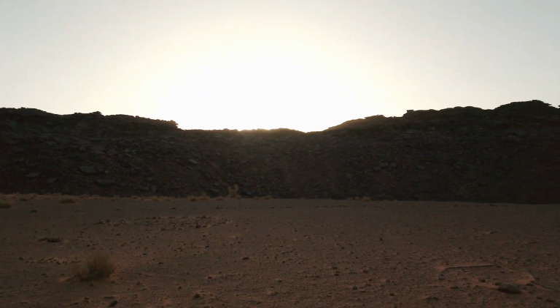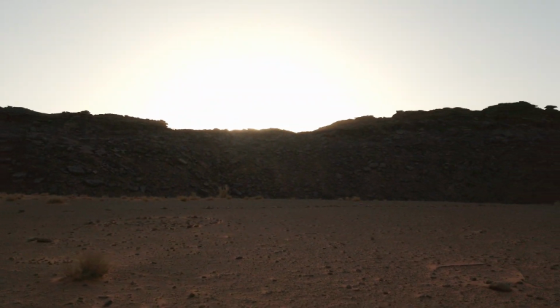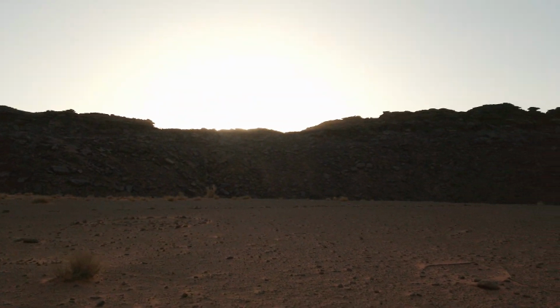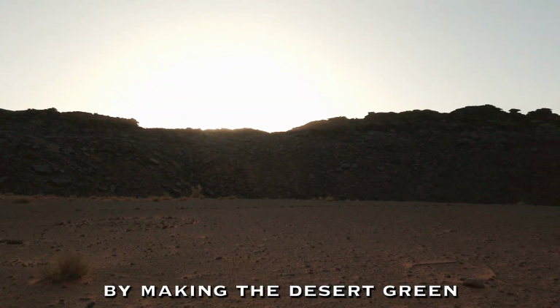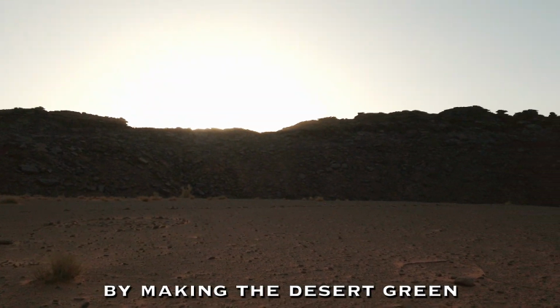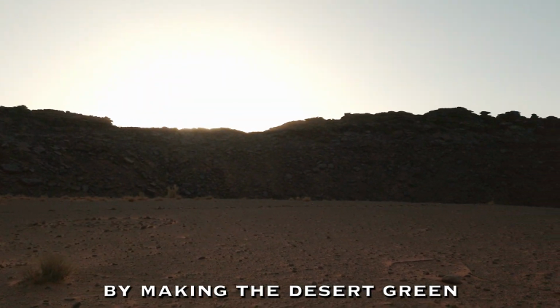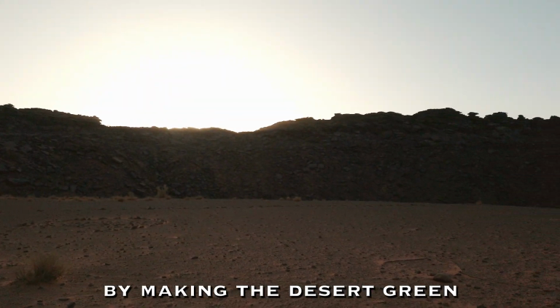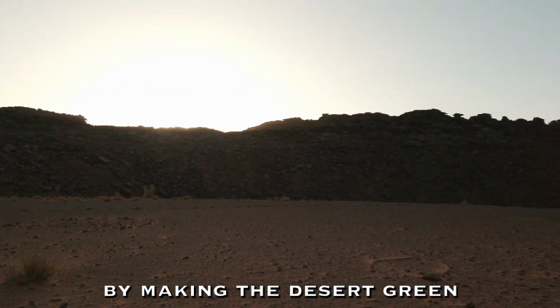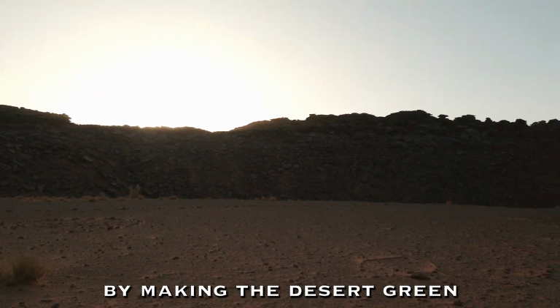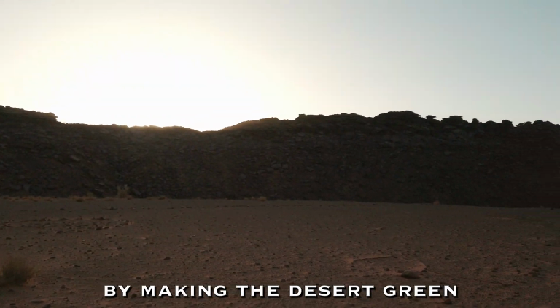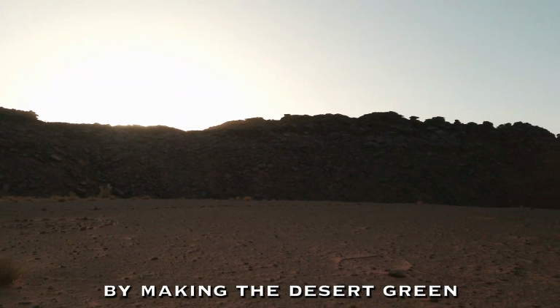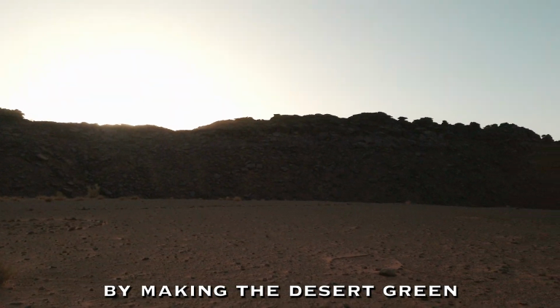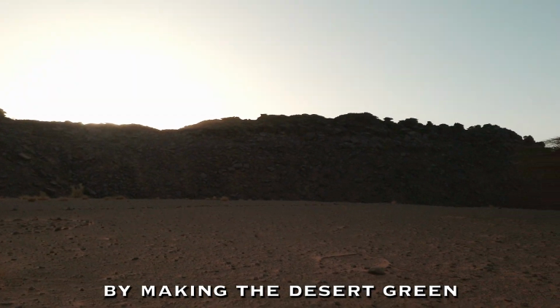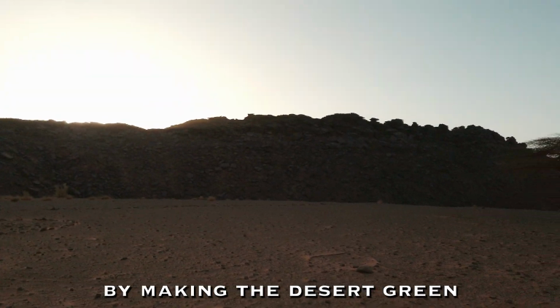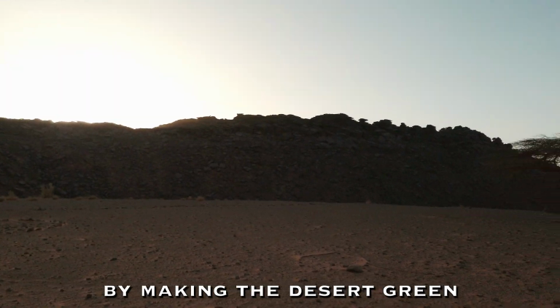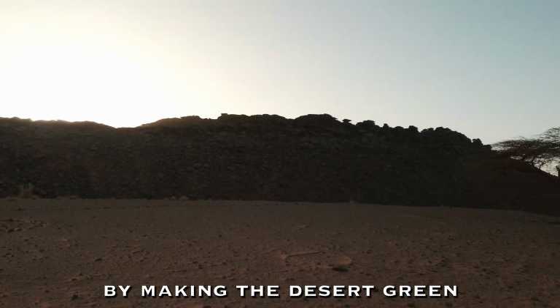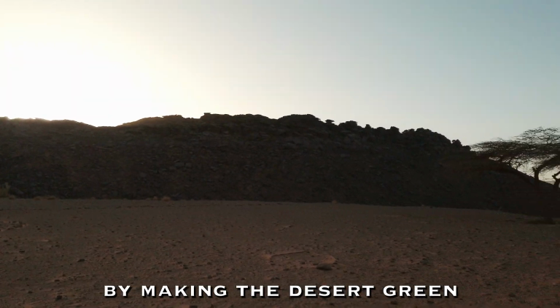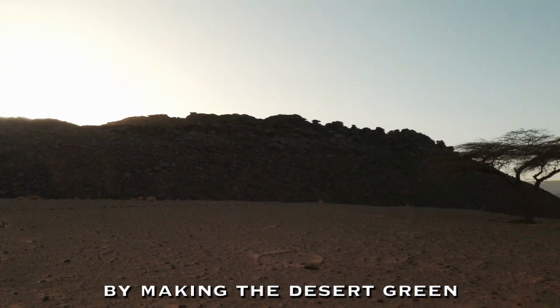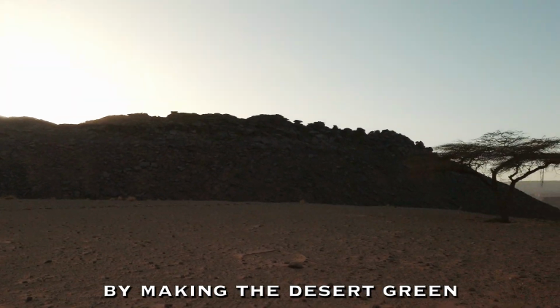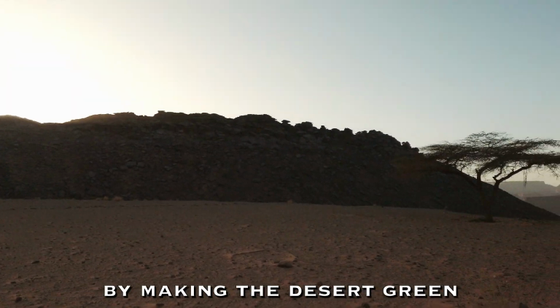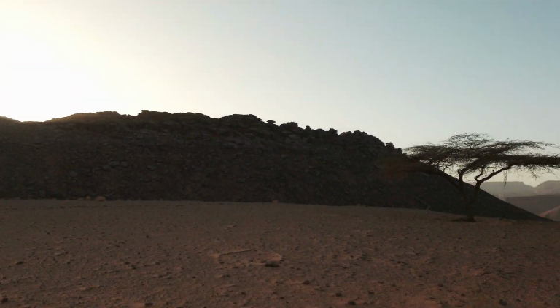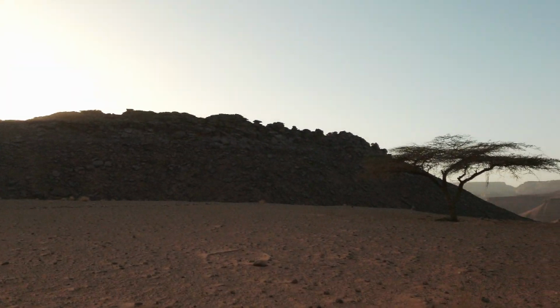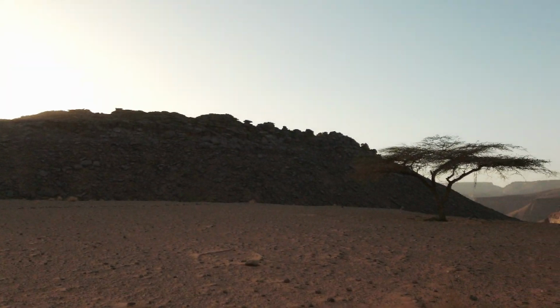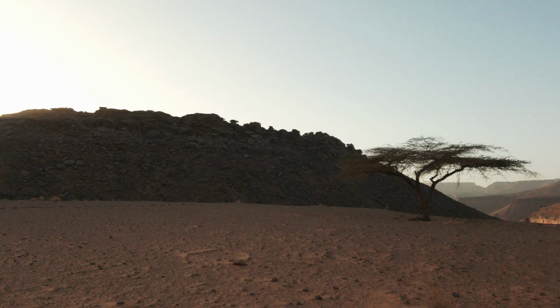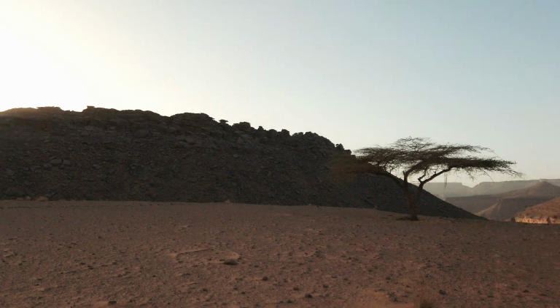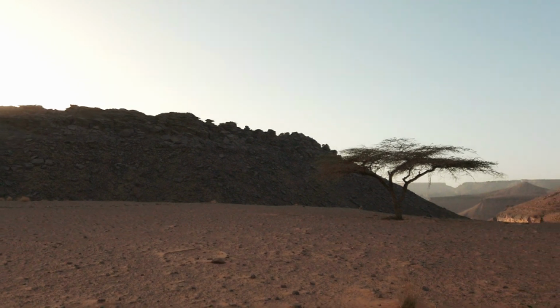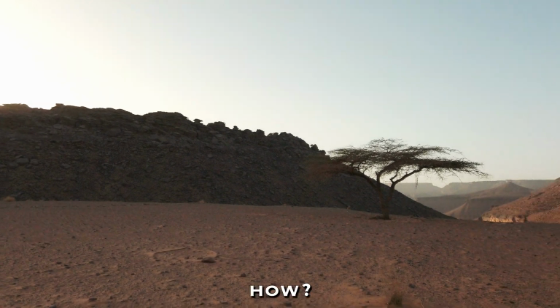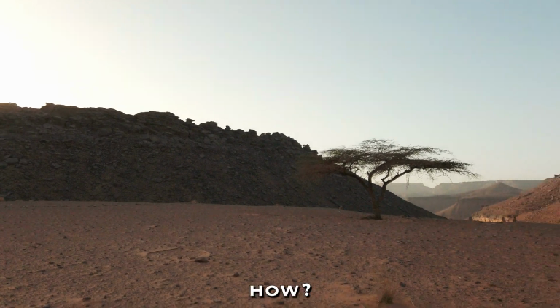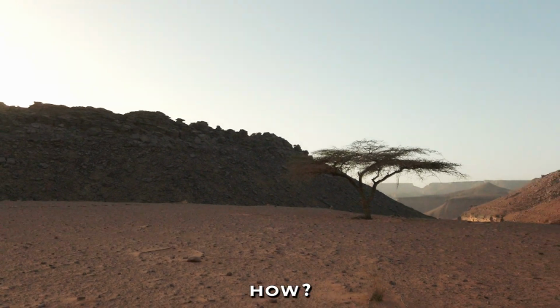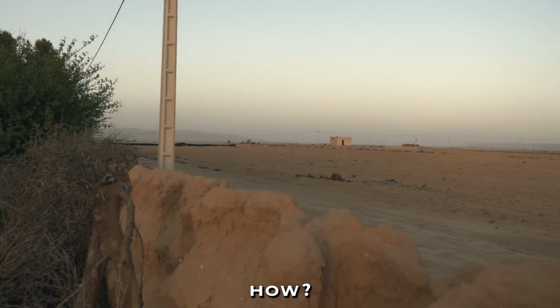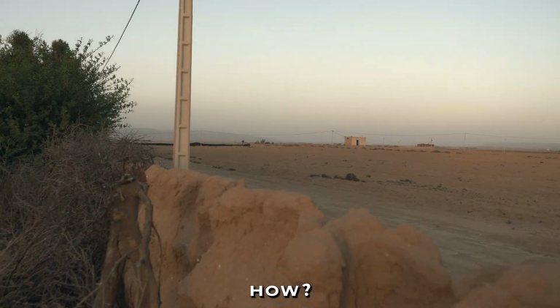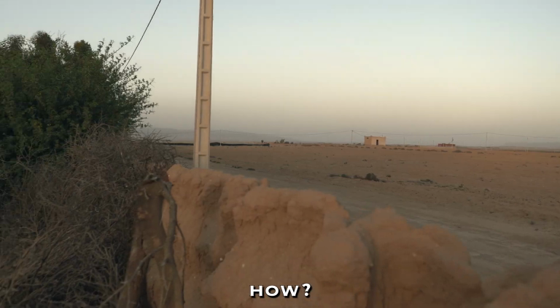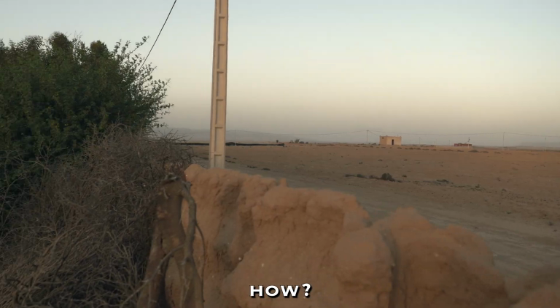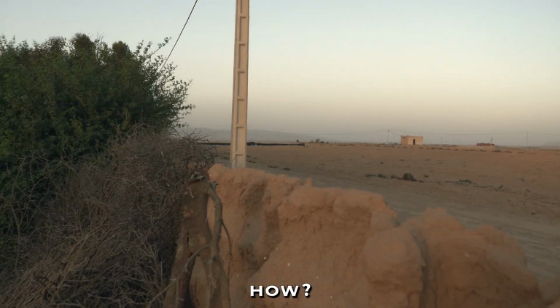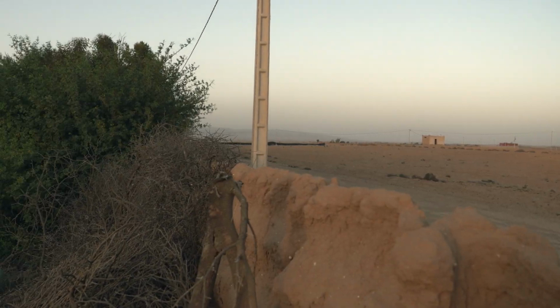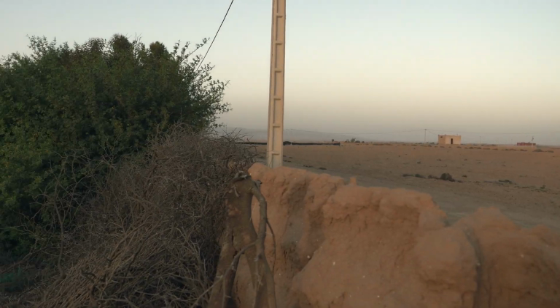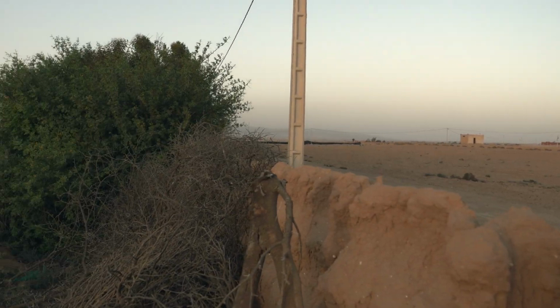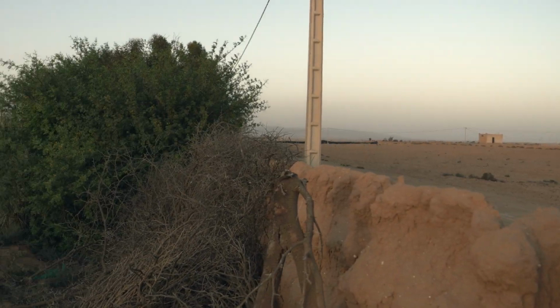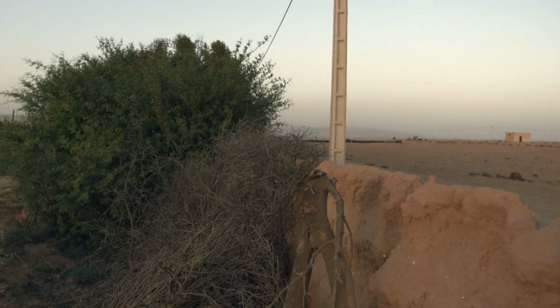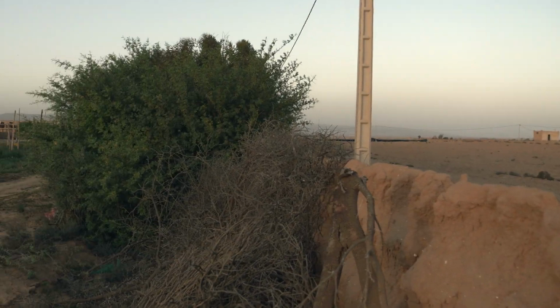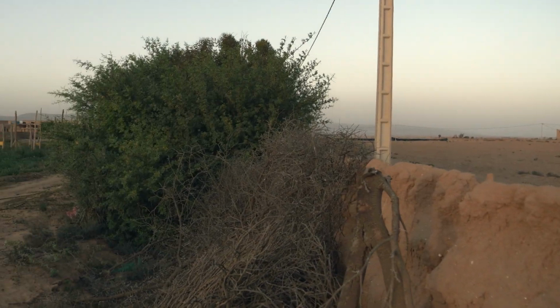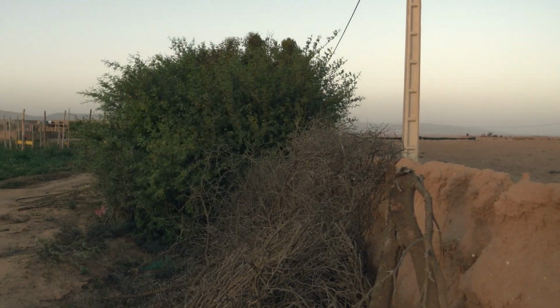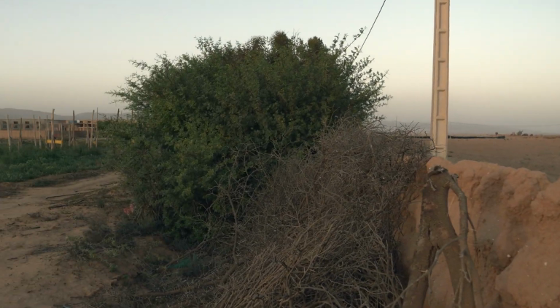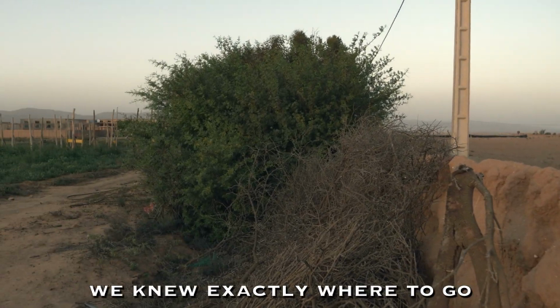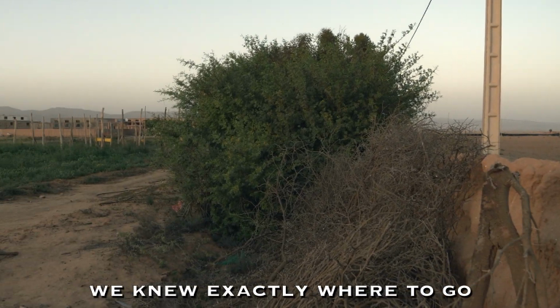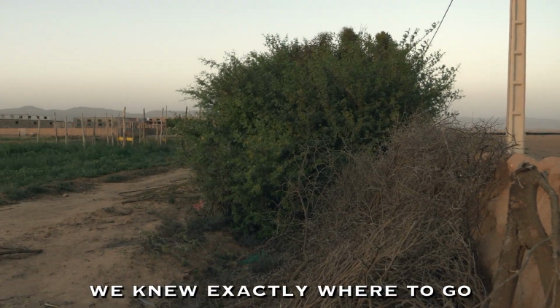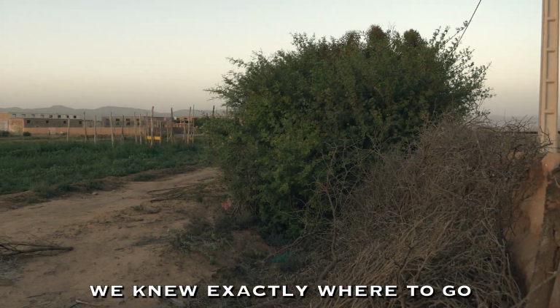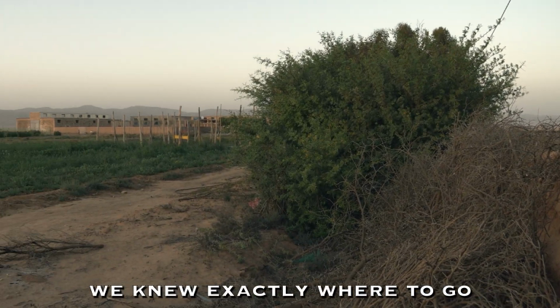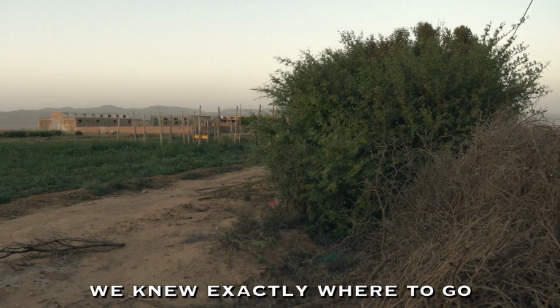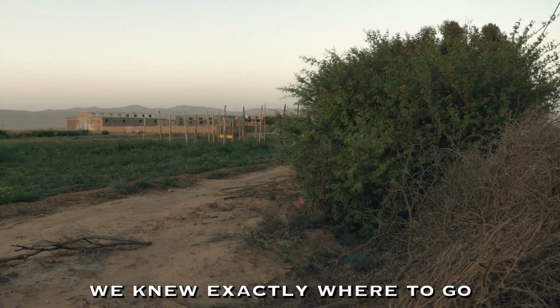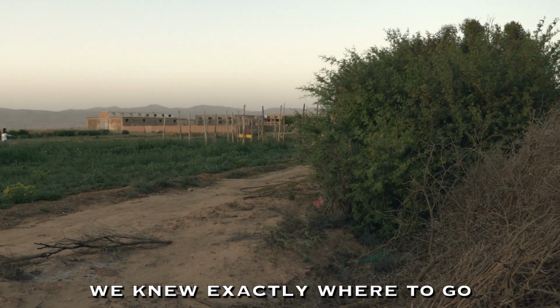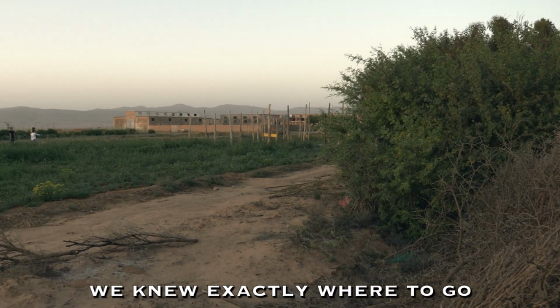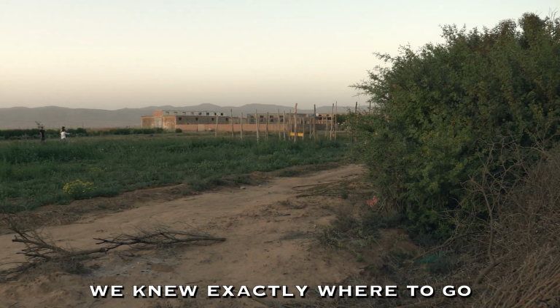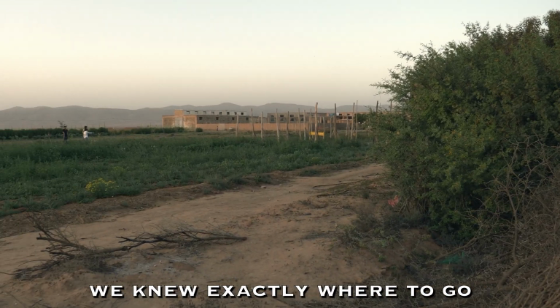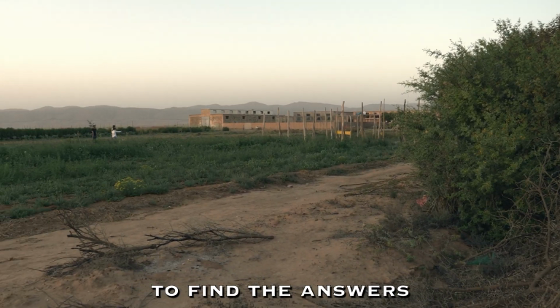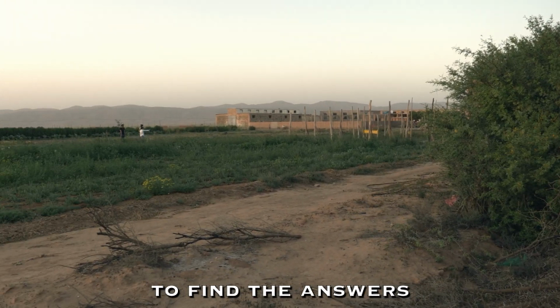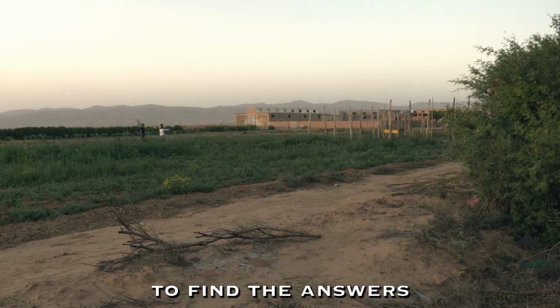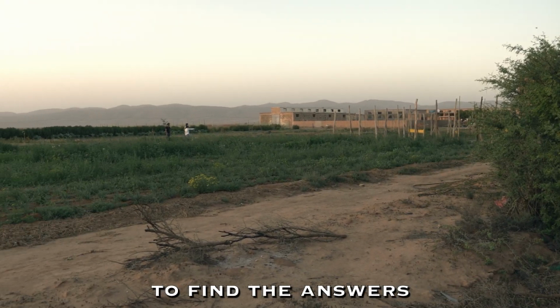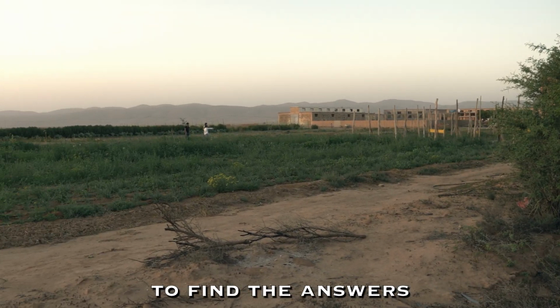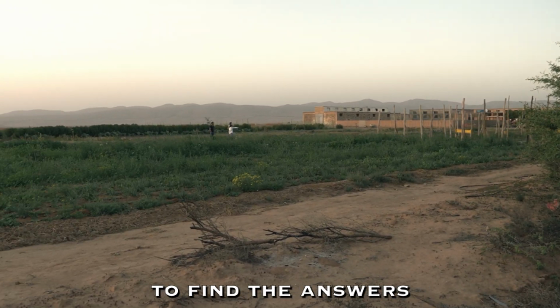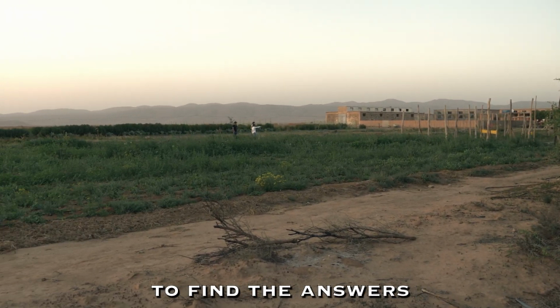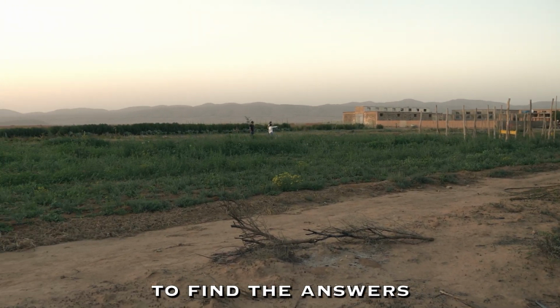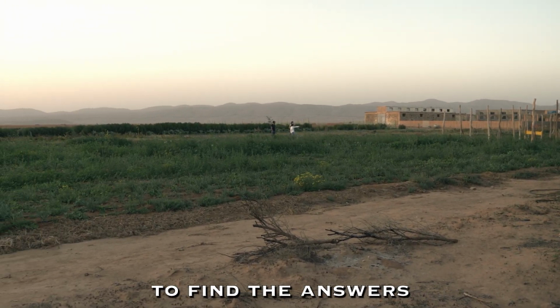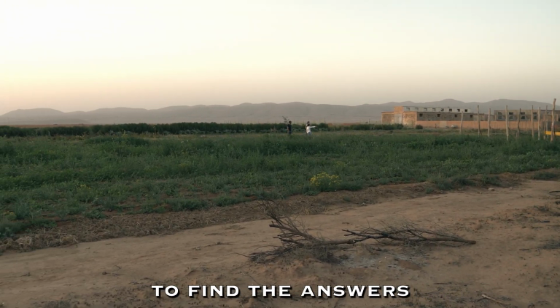I'm making the desert green. How? We knew exactly where to go to find the answers.